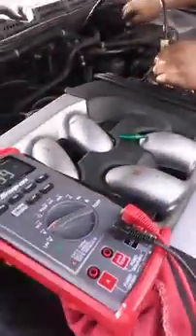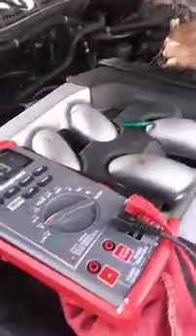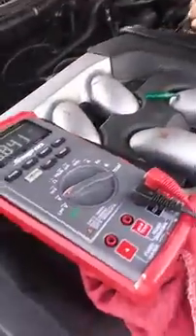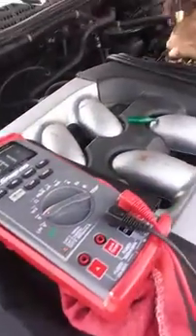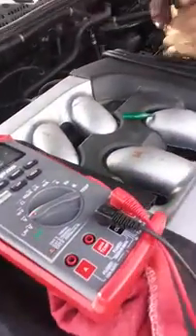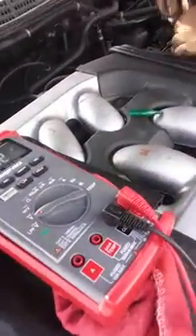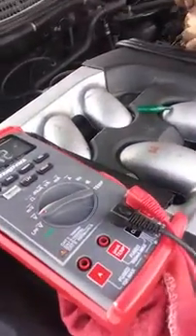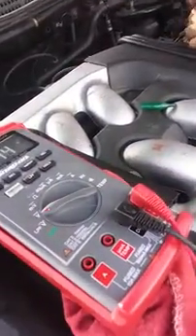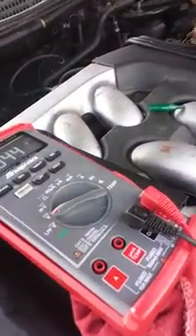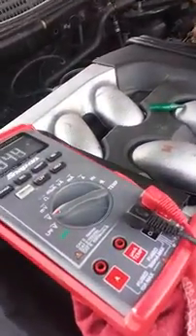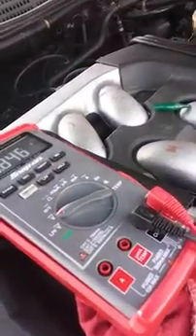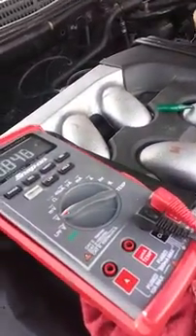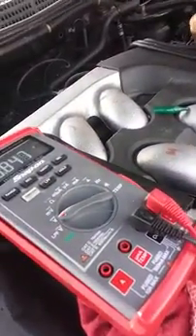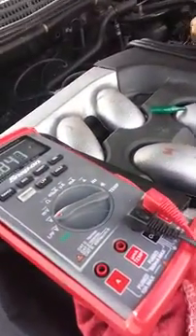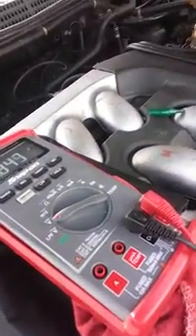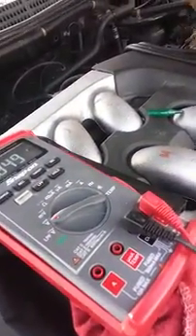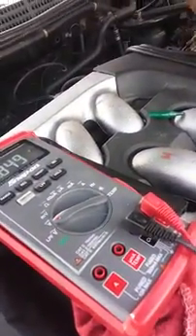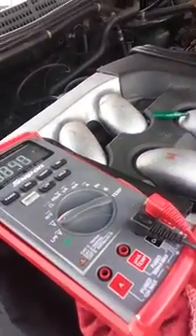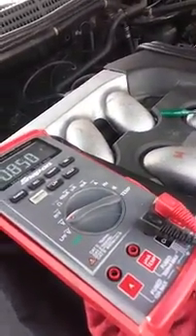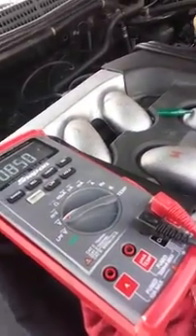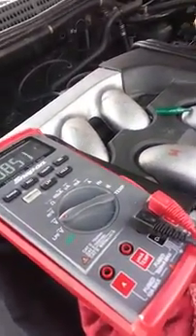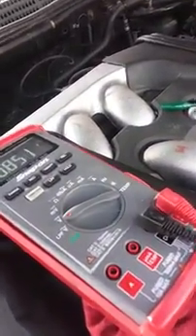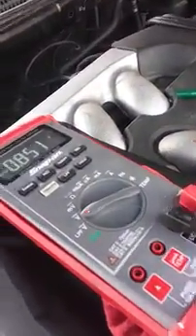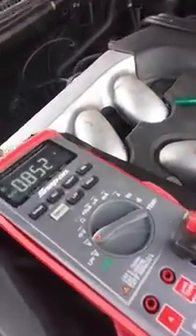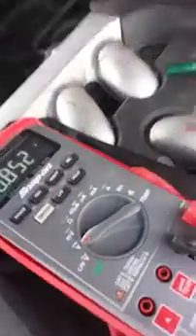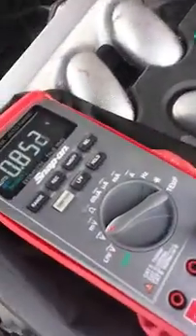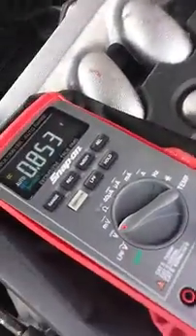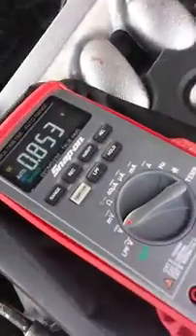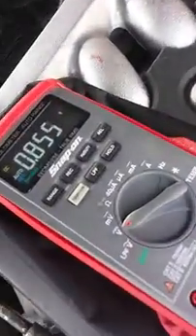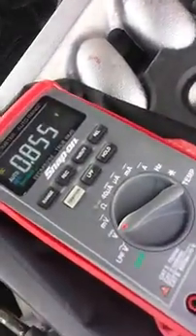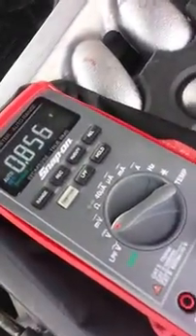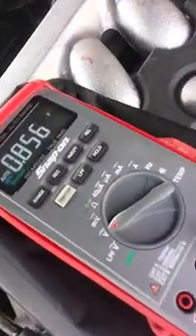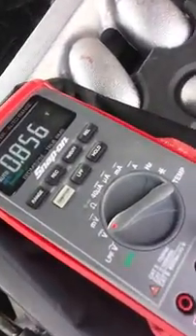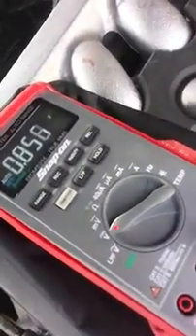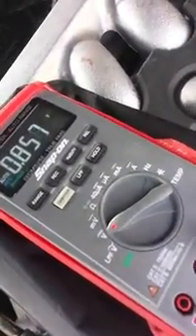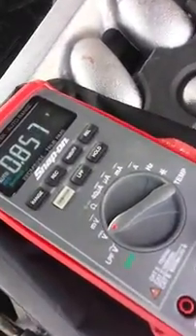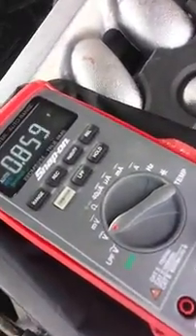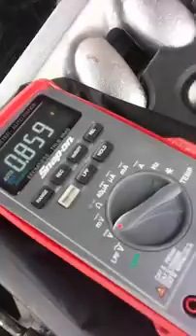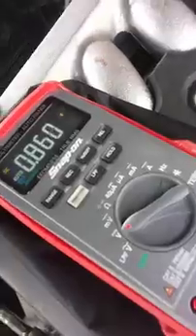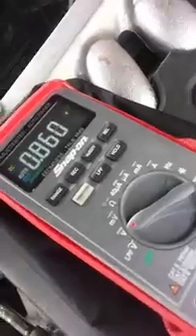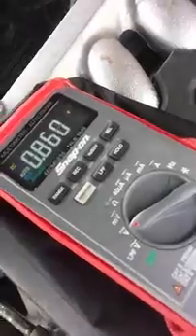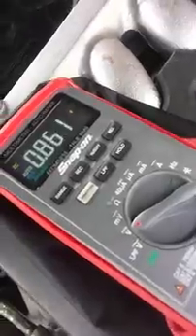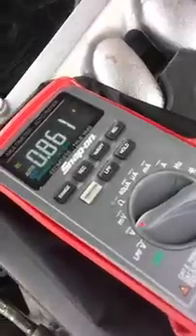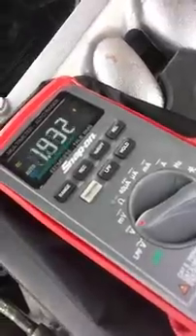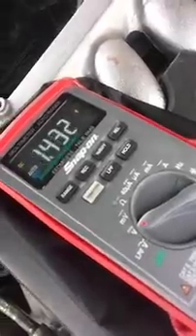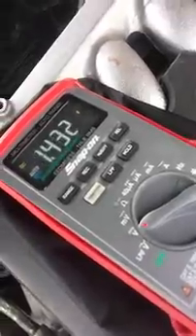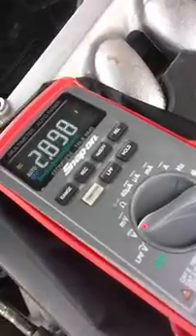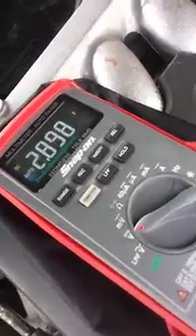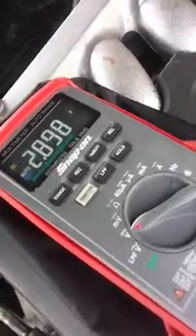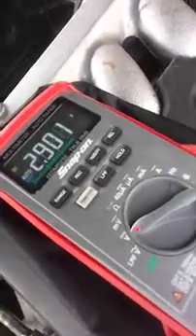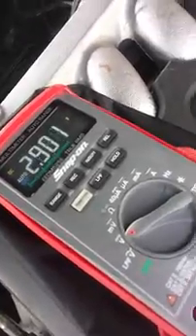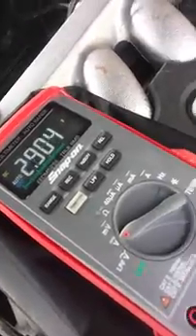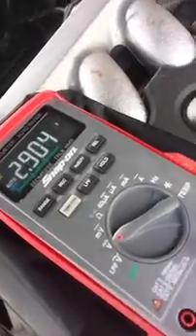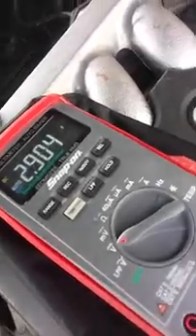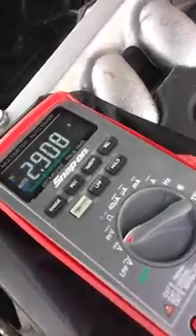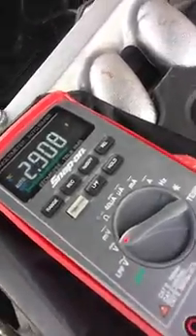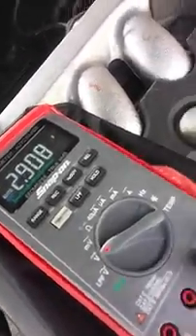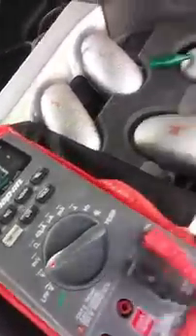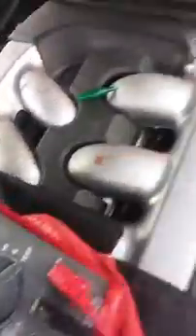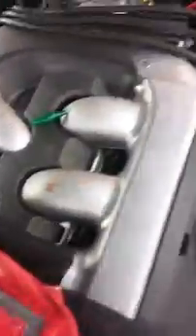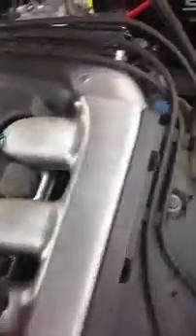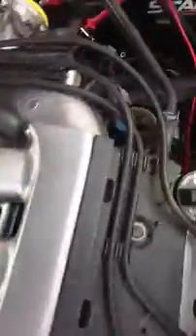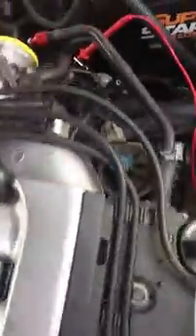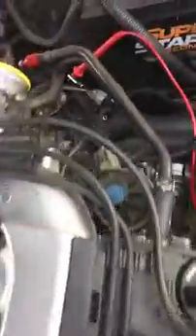We're testing a MAP sensor here on the Honda Accord. Got our little voltage reading right there when we release vacuum. Back to the starting point: 2.9.